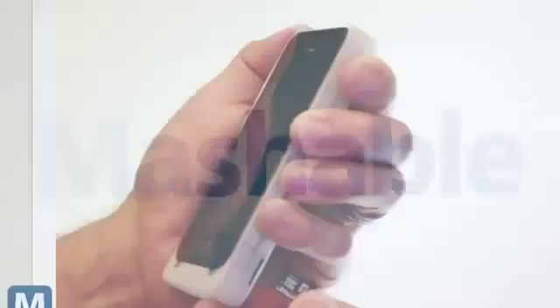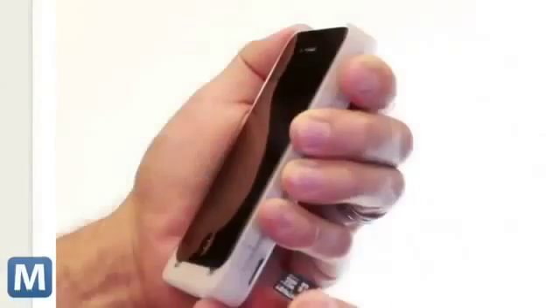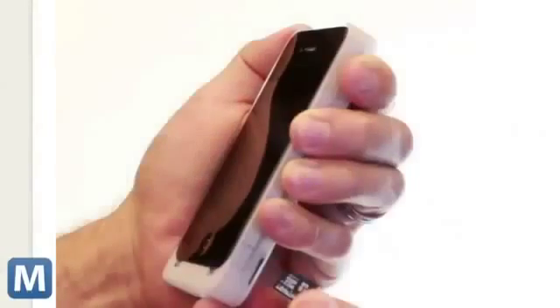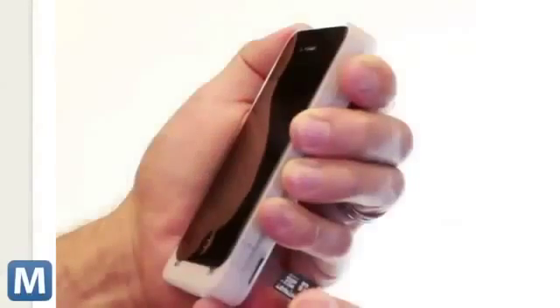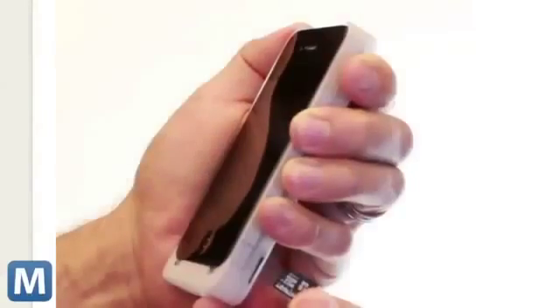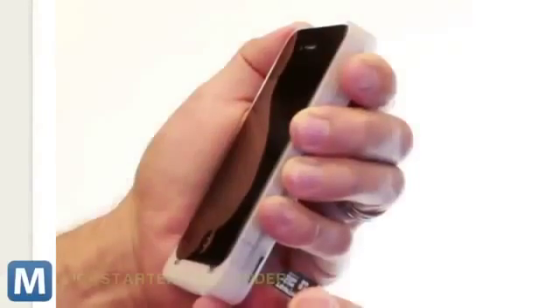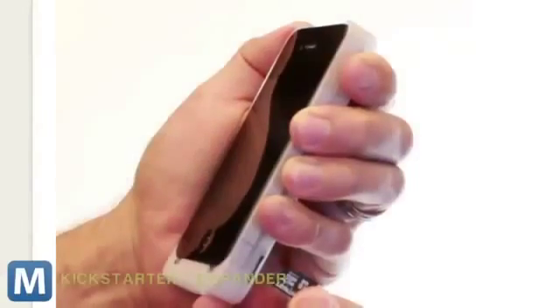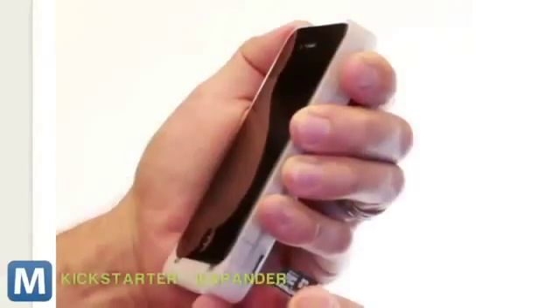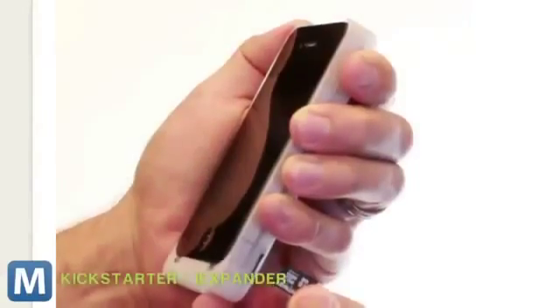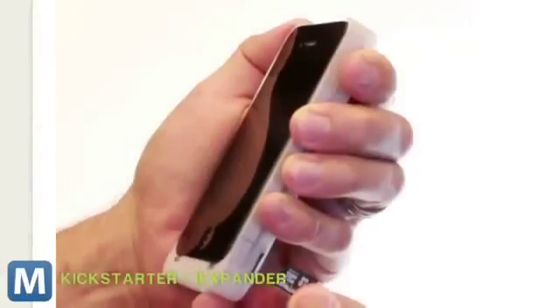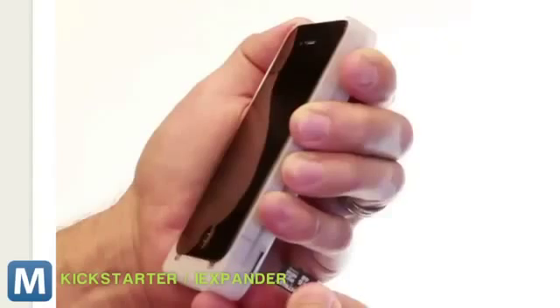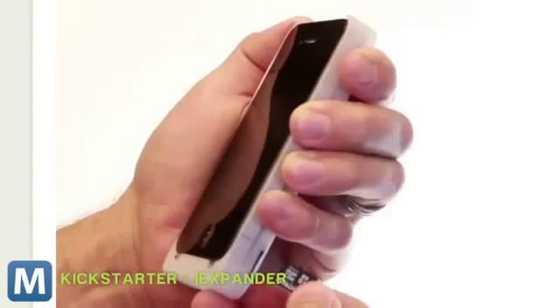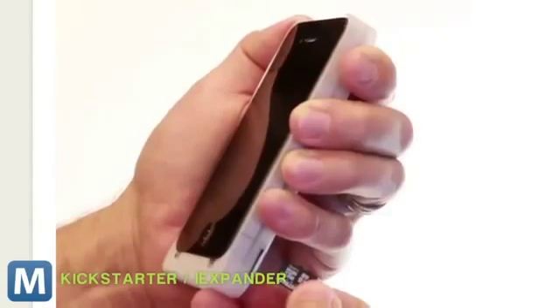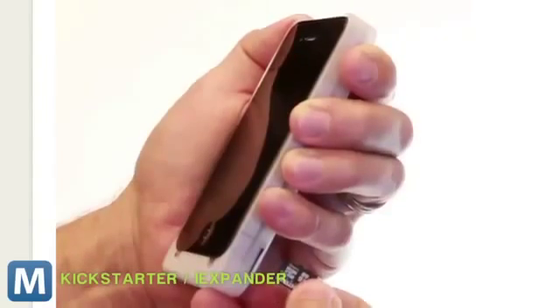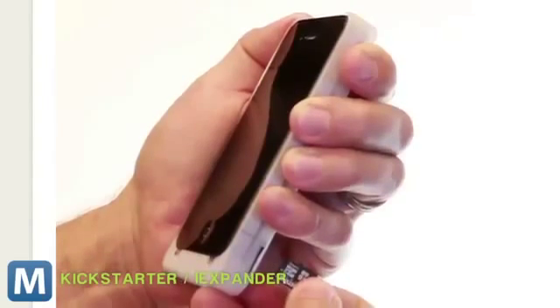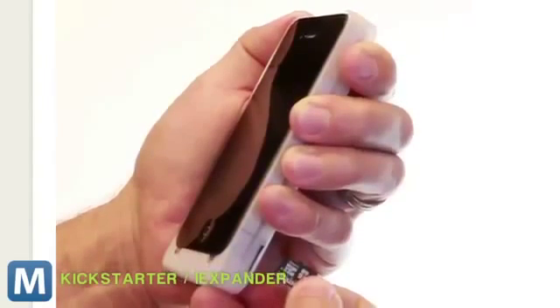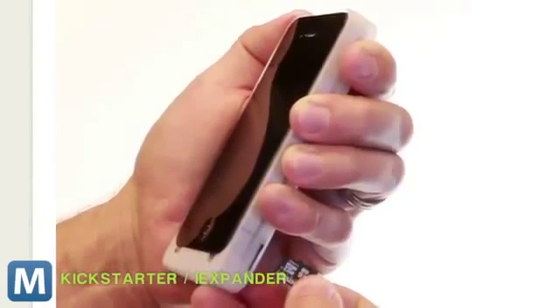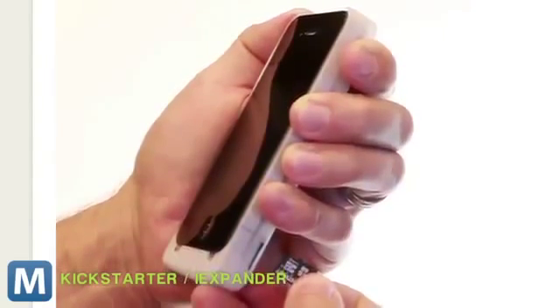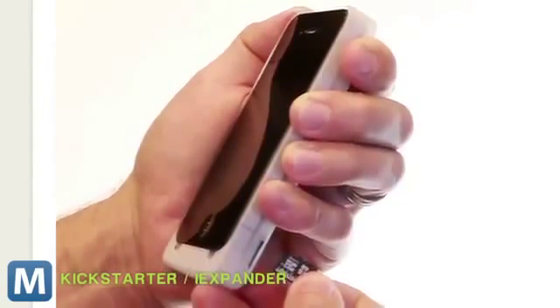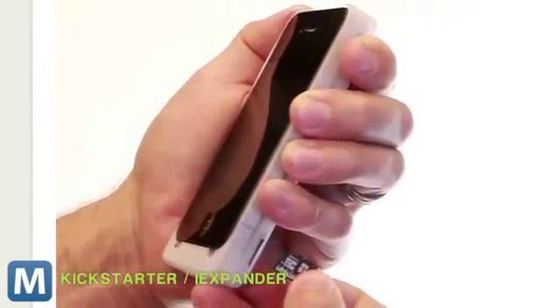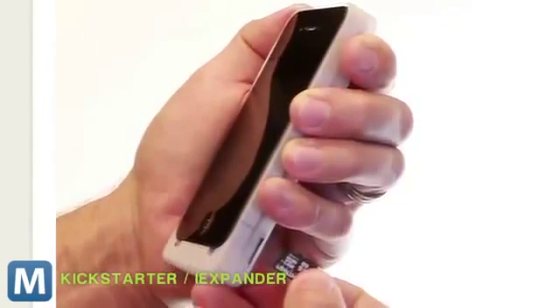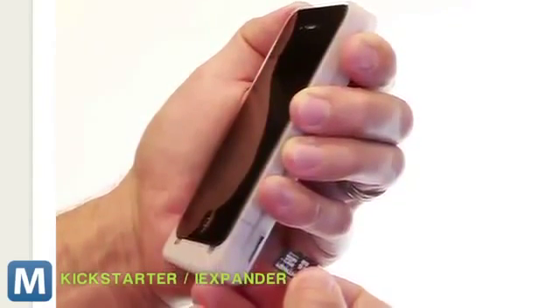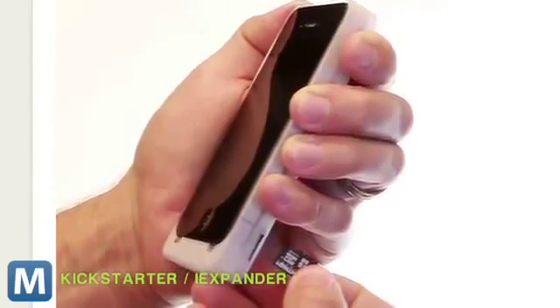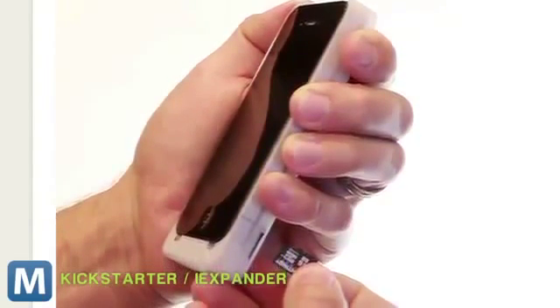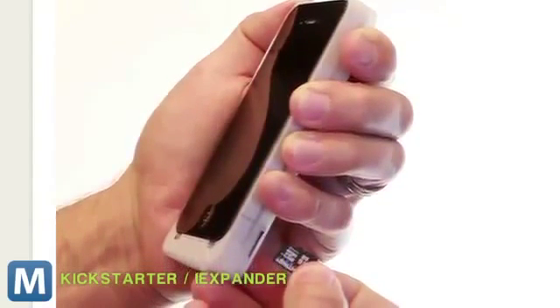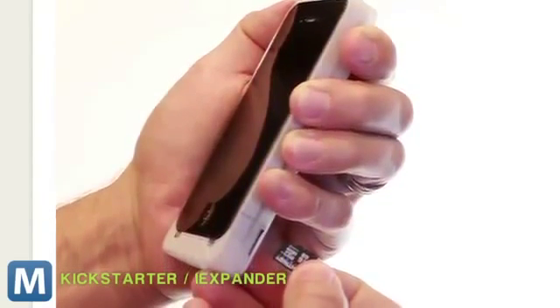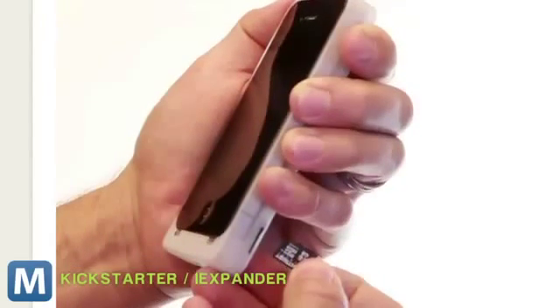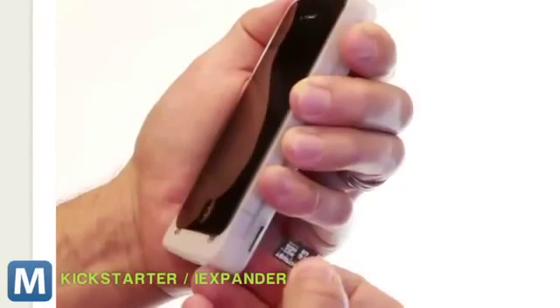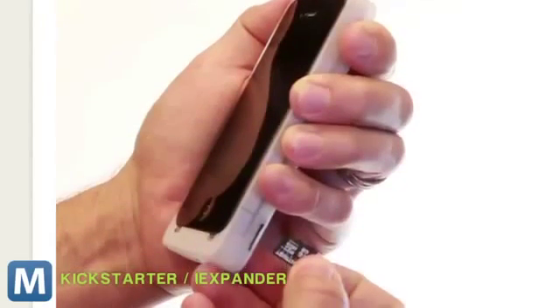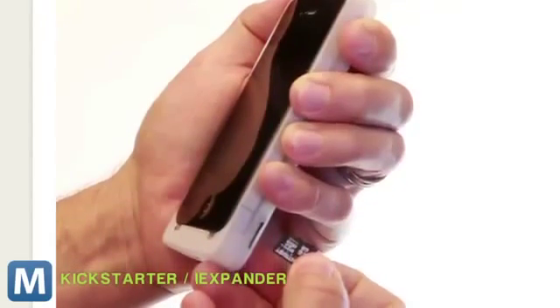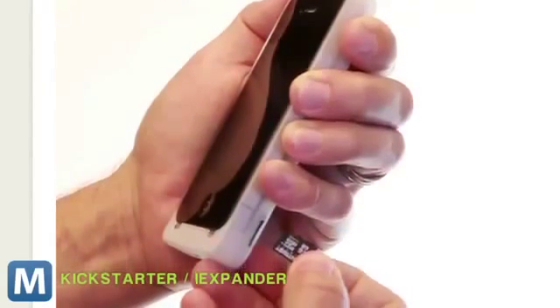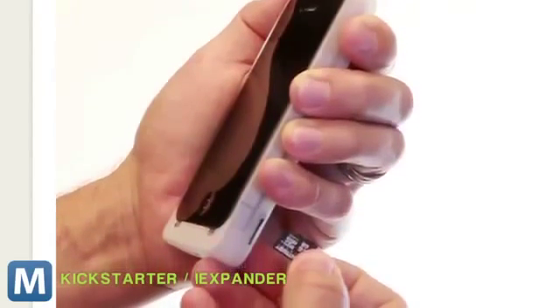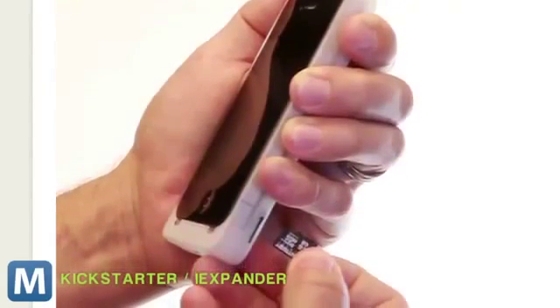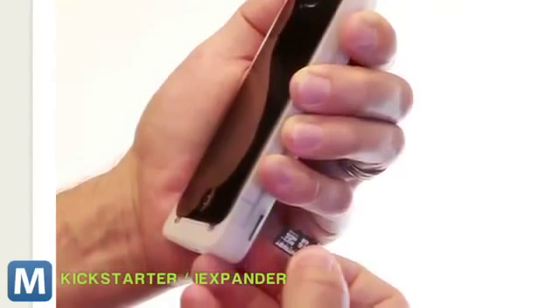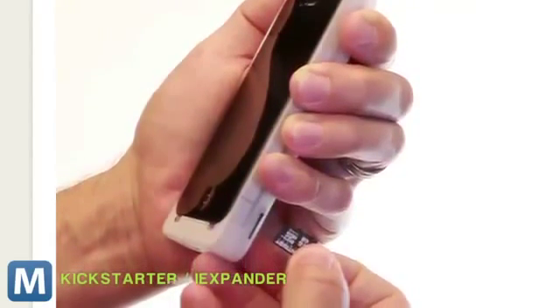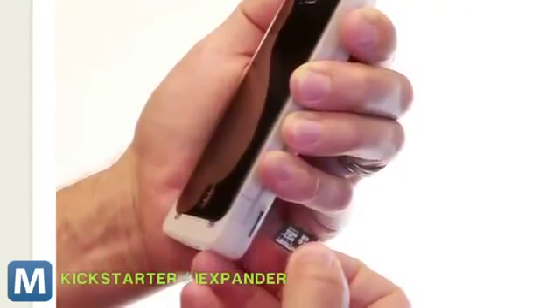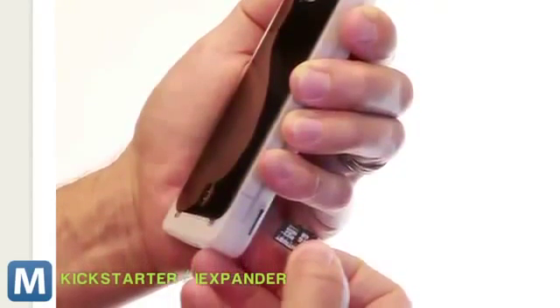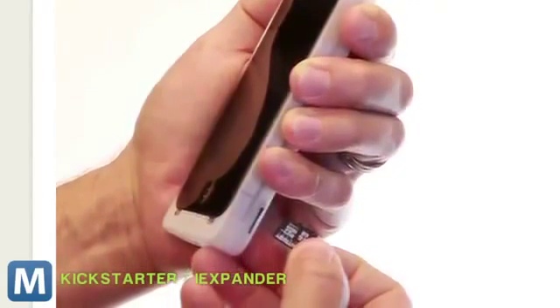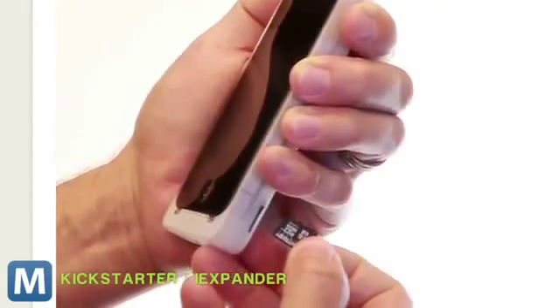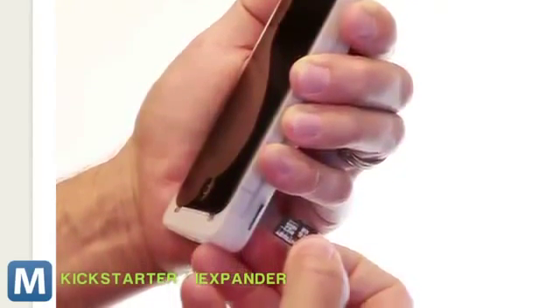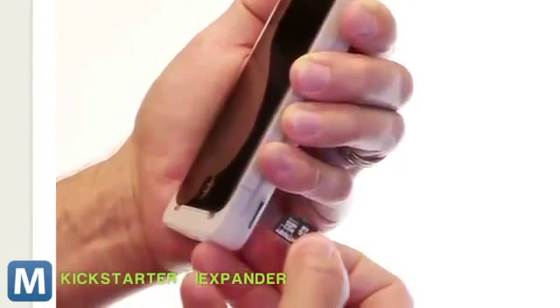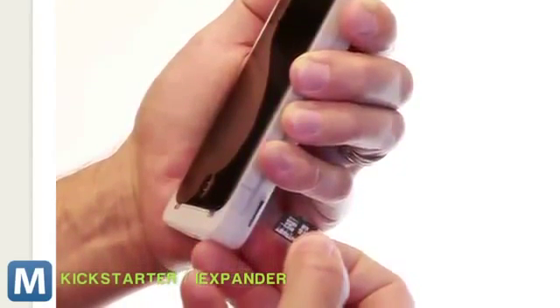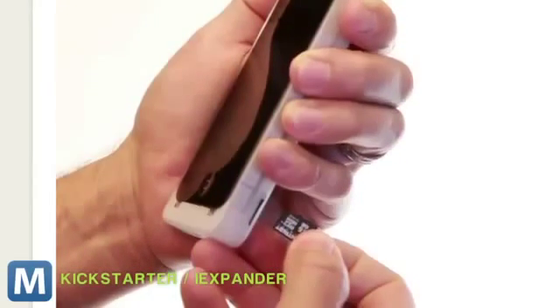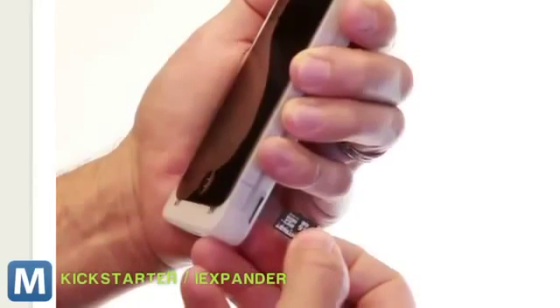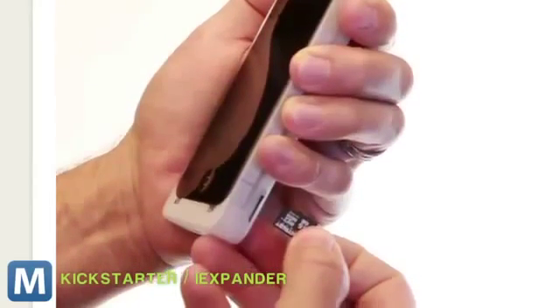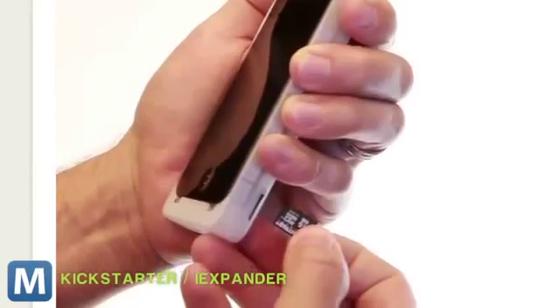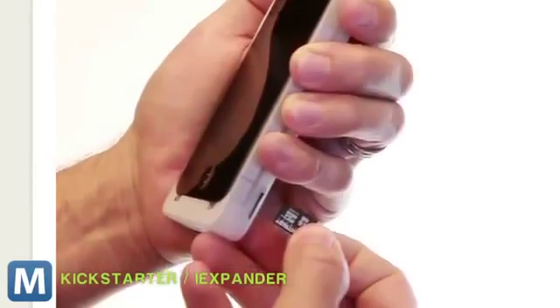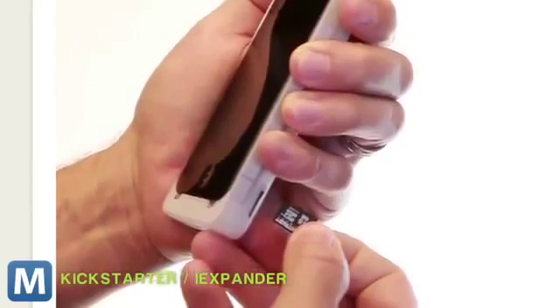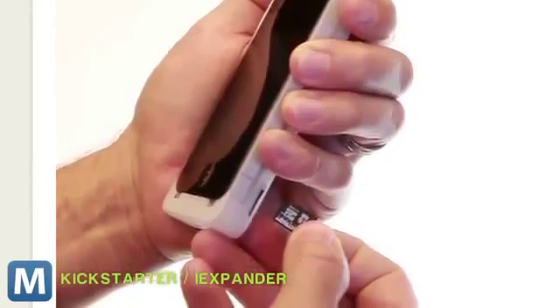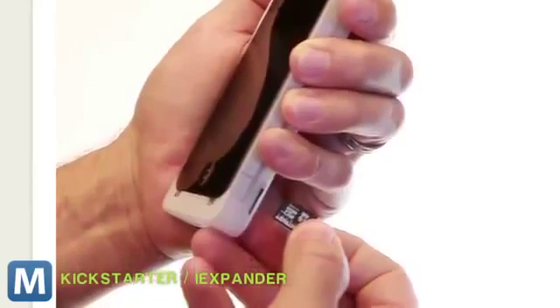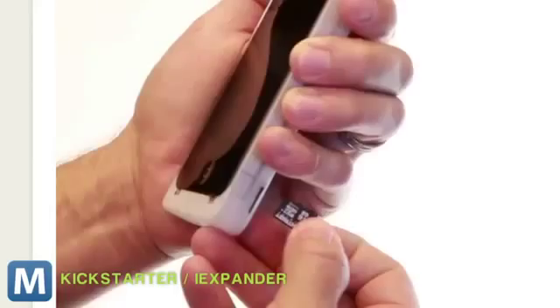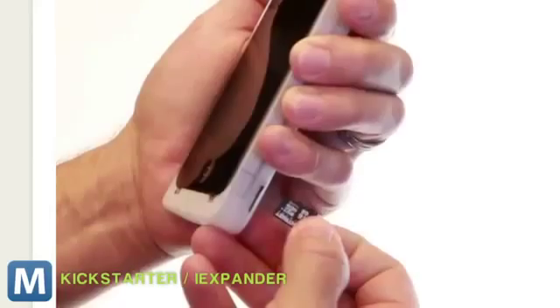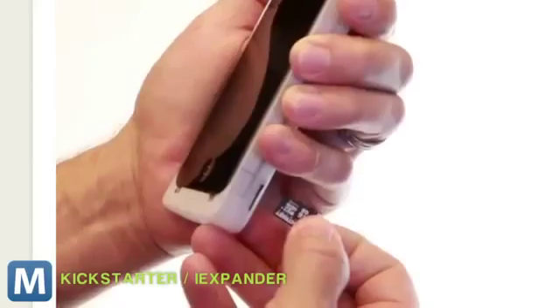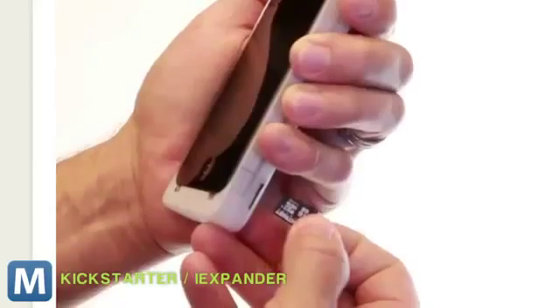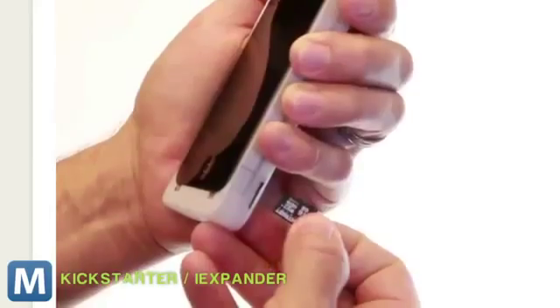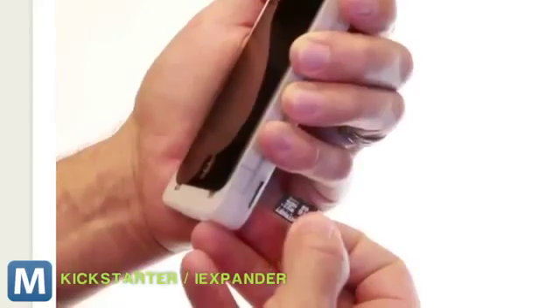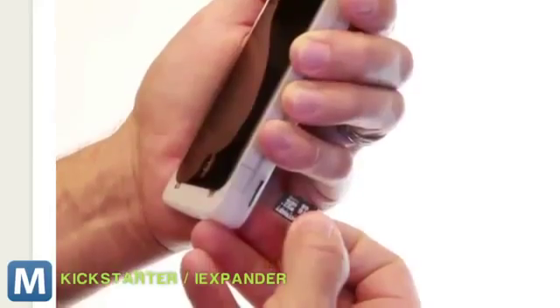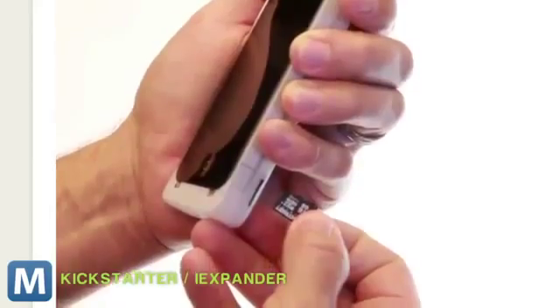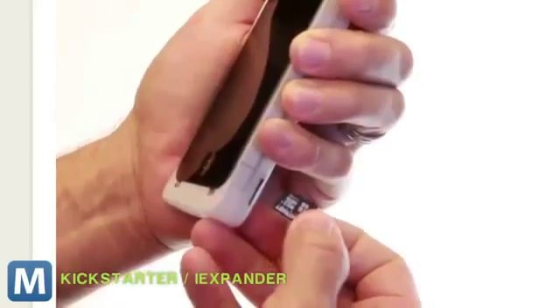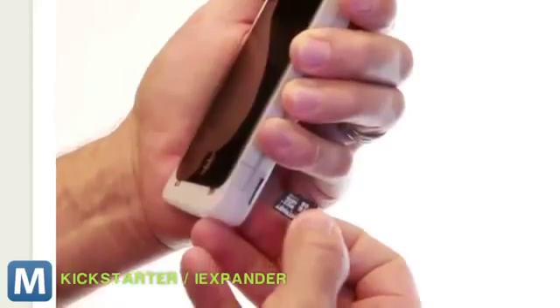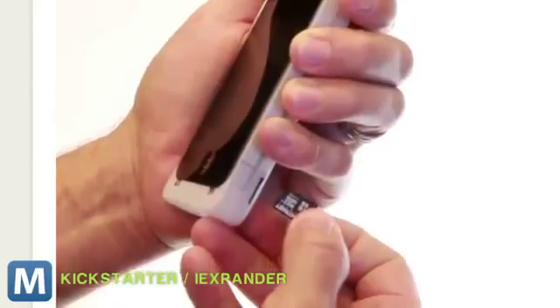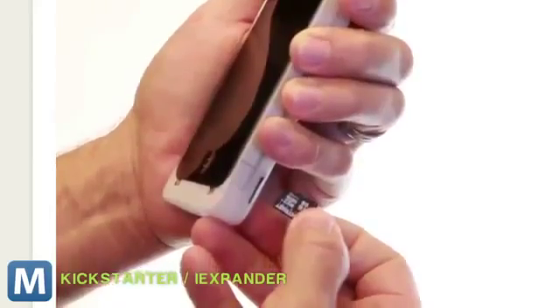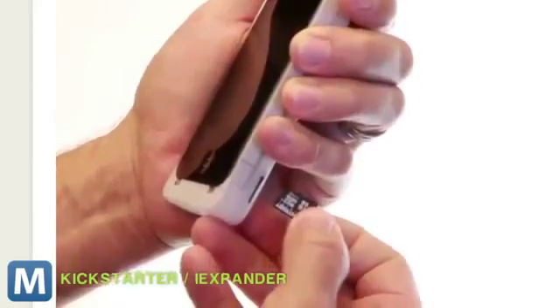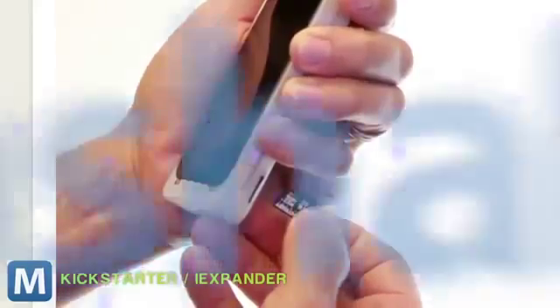The iExpander, true to its name, expands things: battery life, accessory compatibility, camera capability, storage space, and phone thickness.